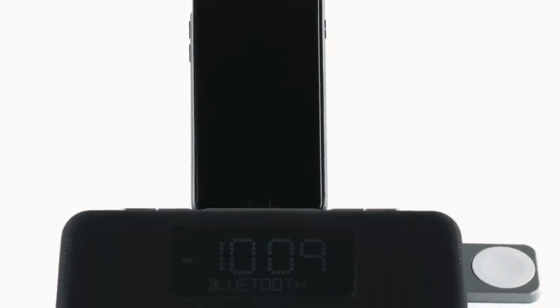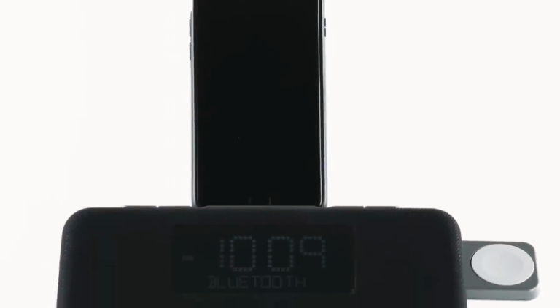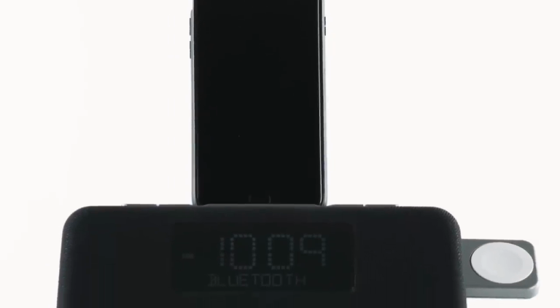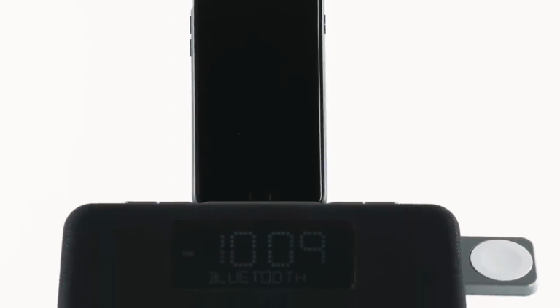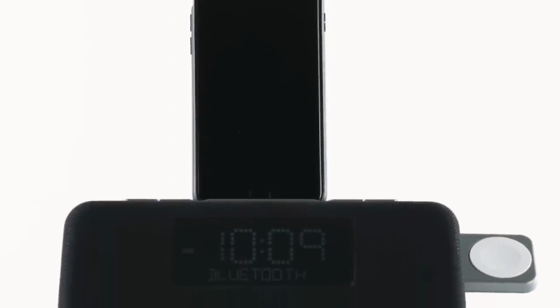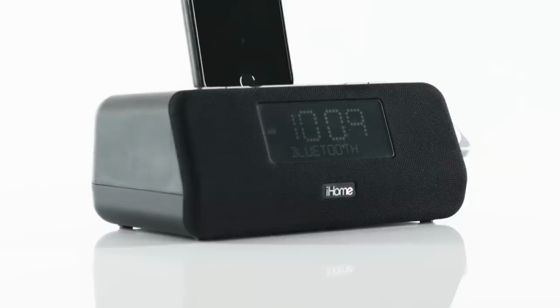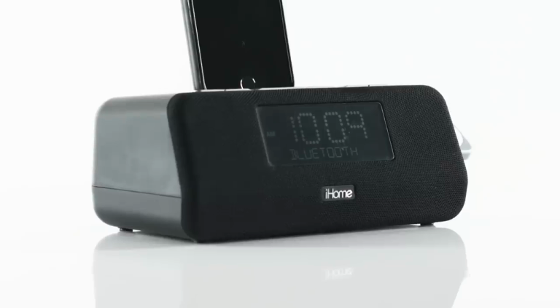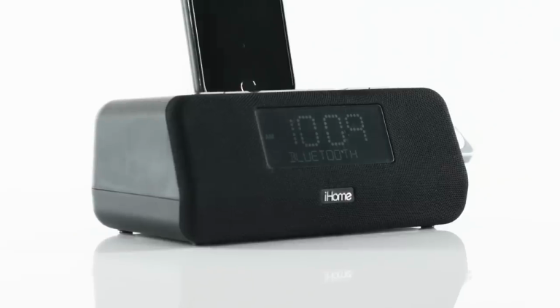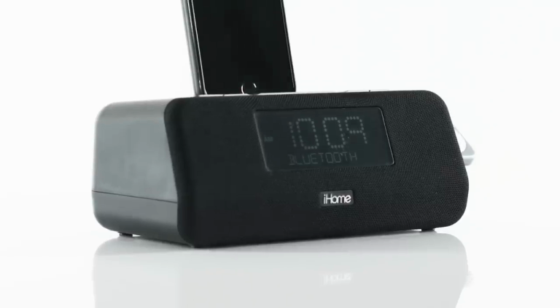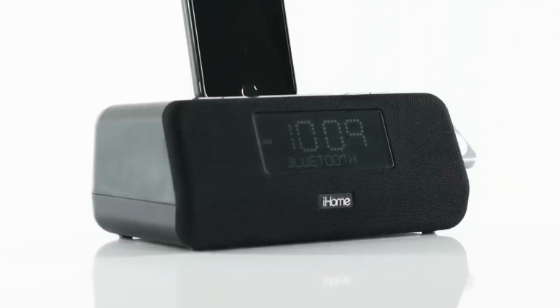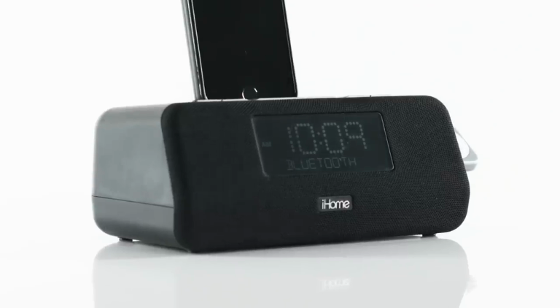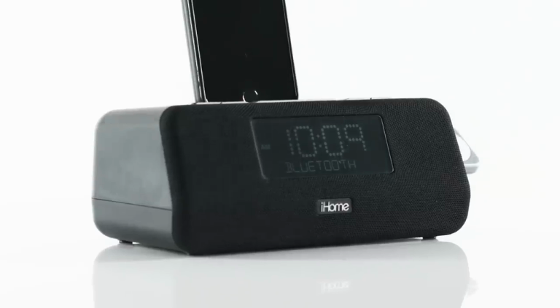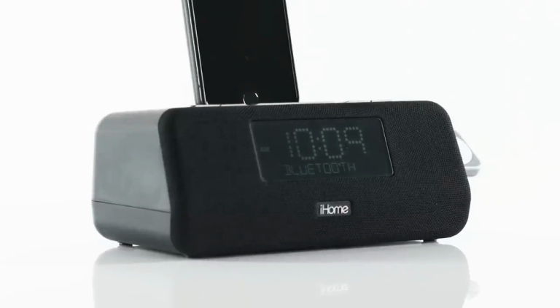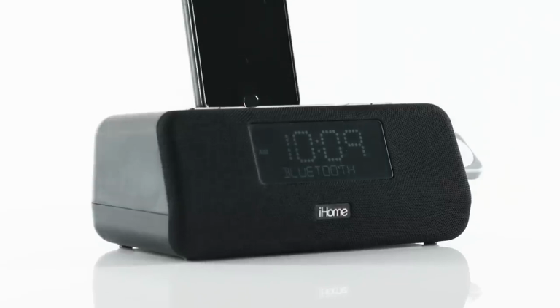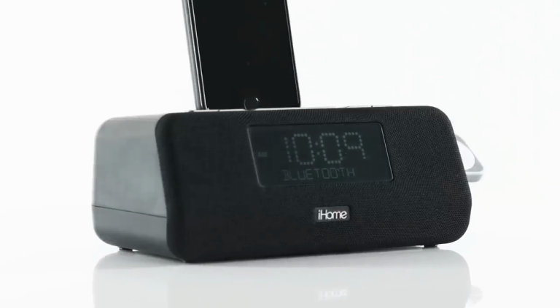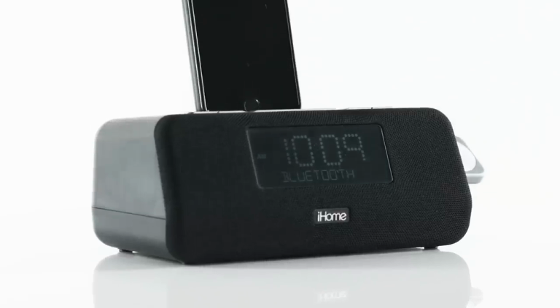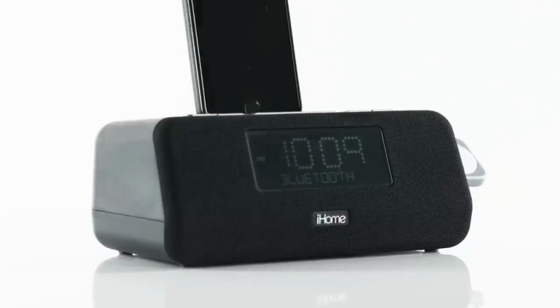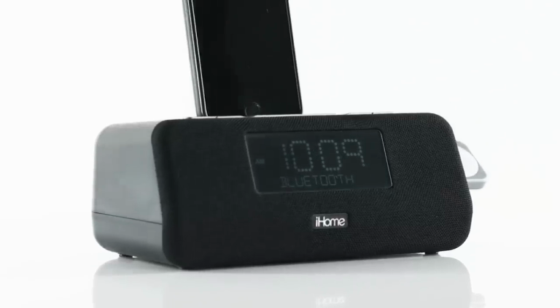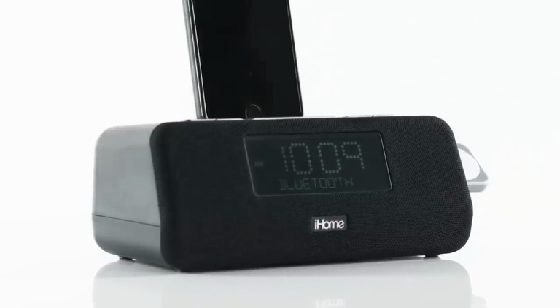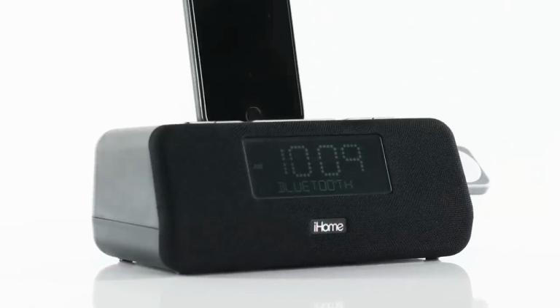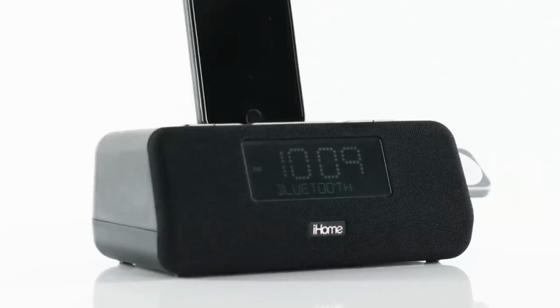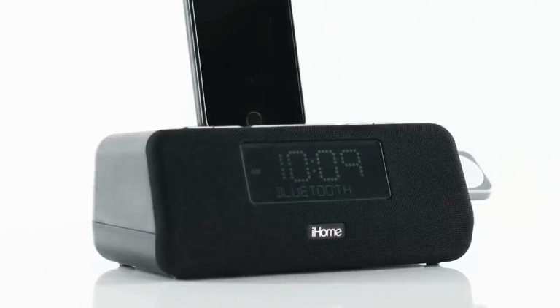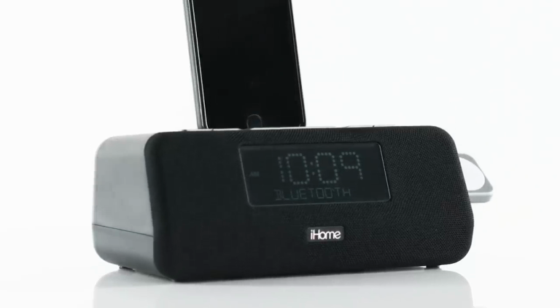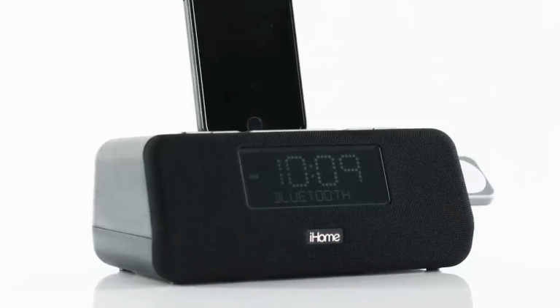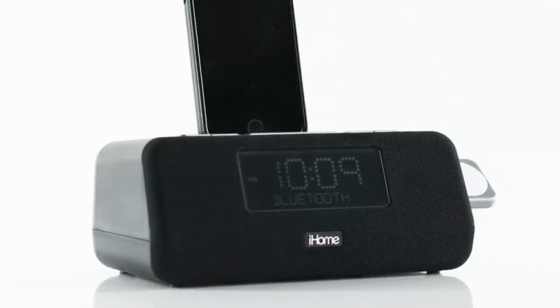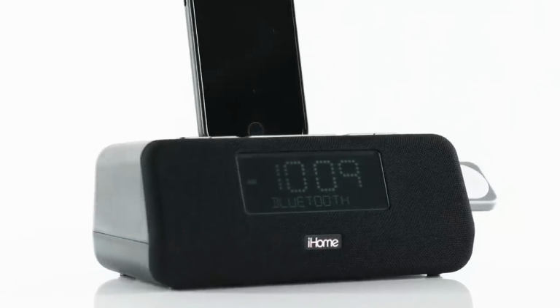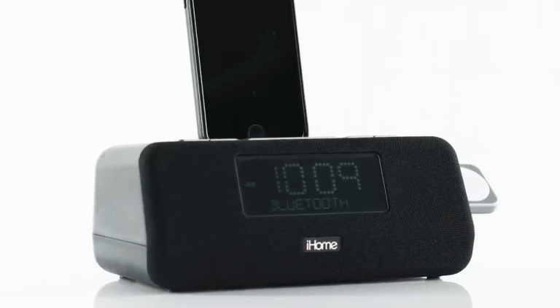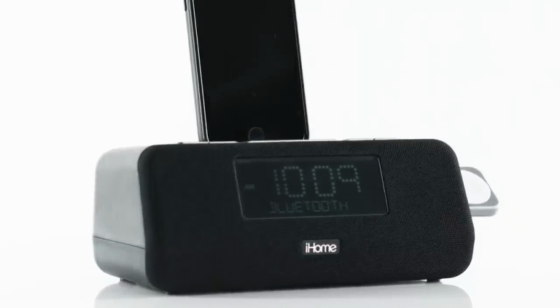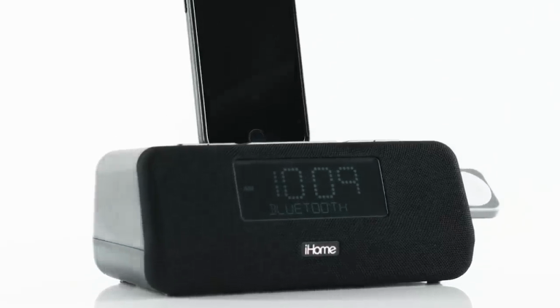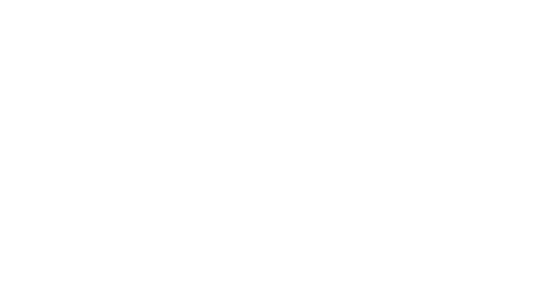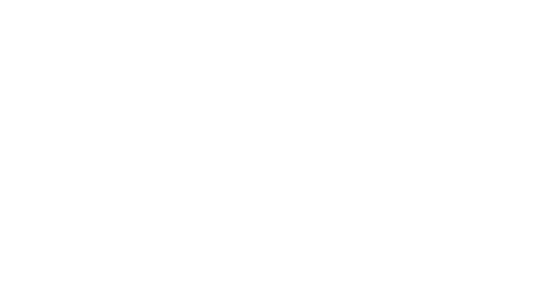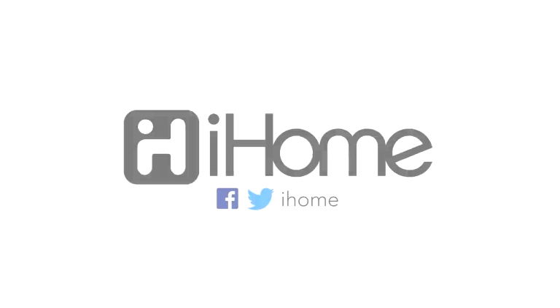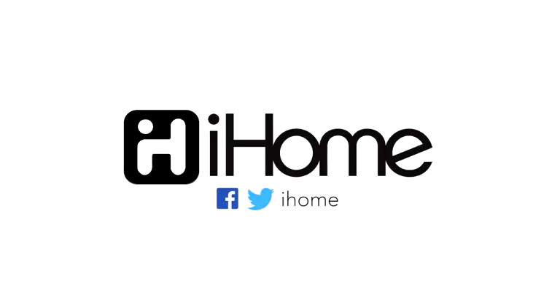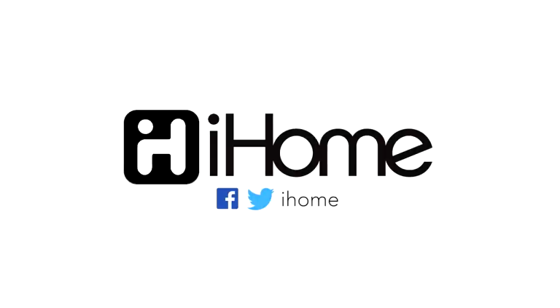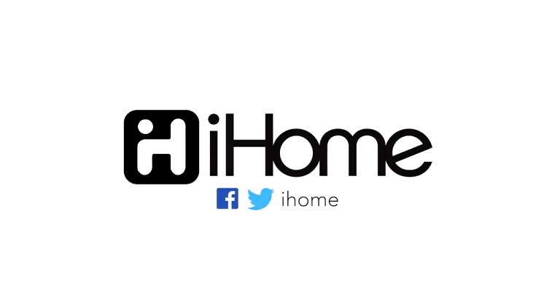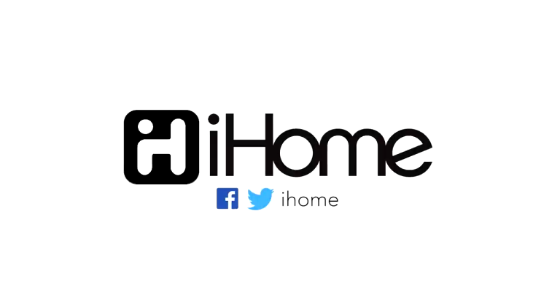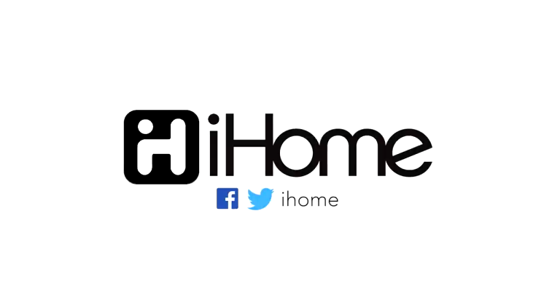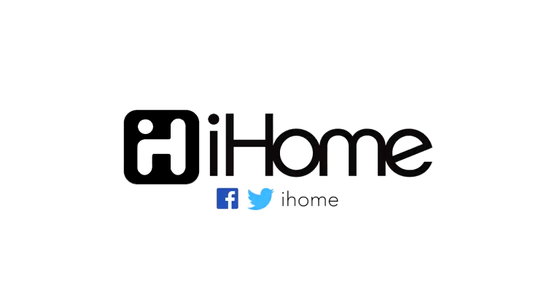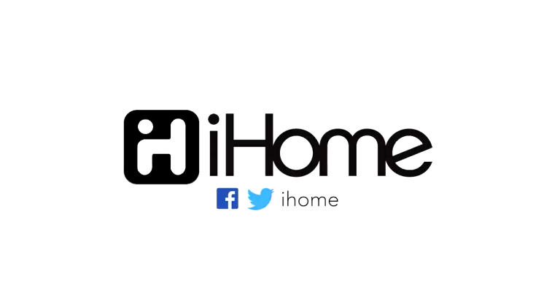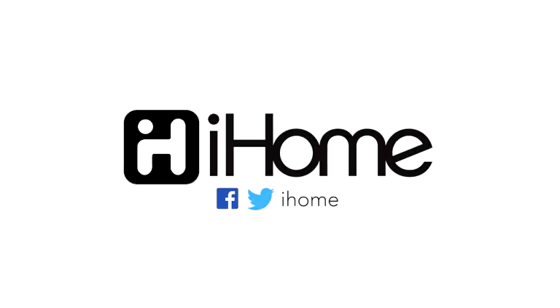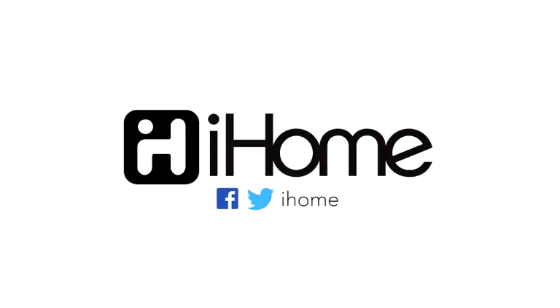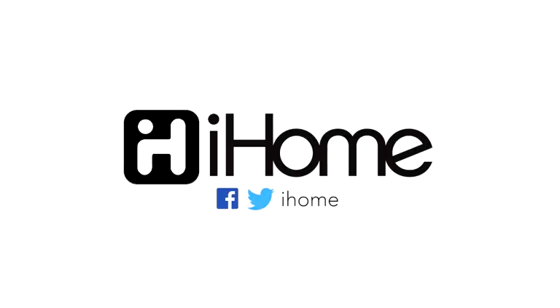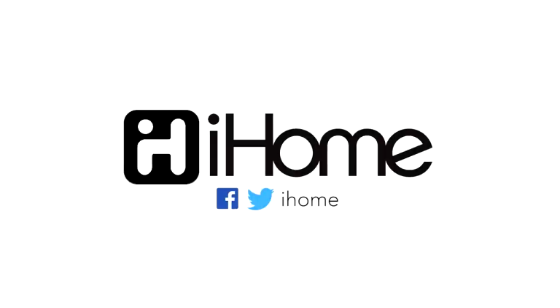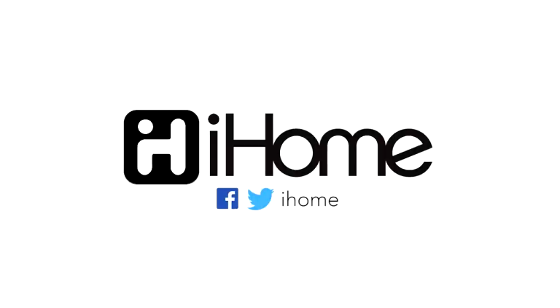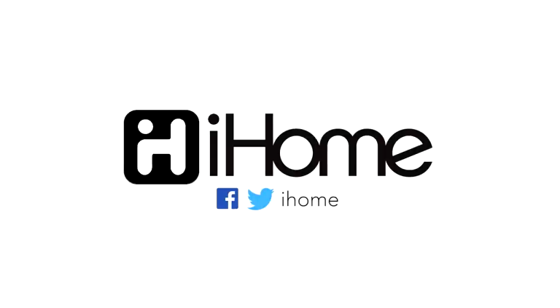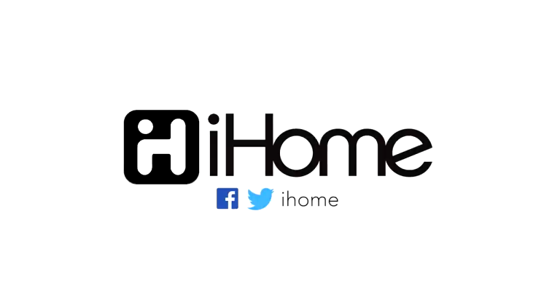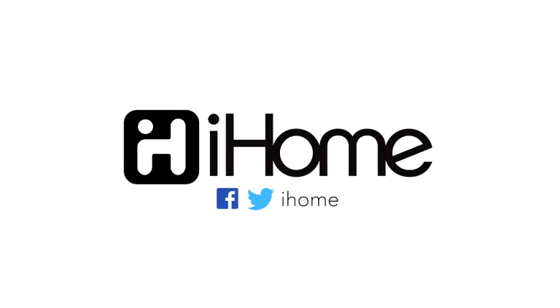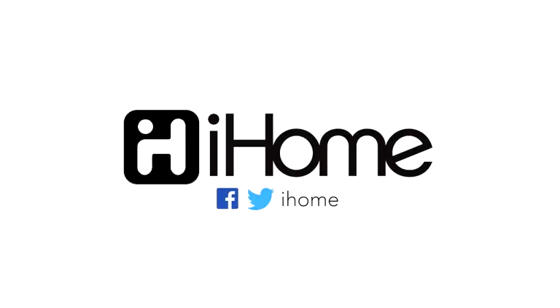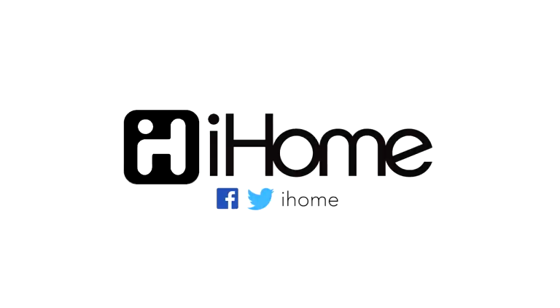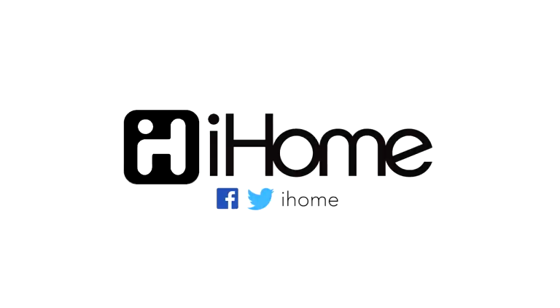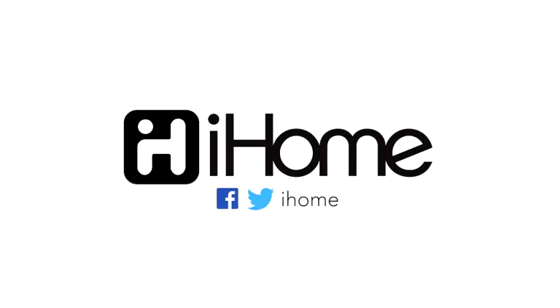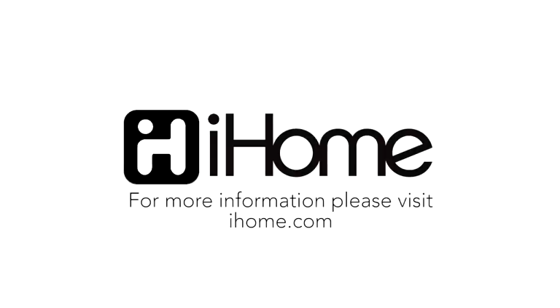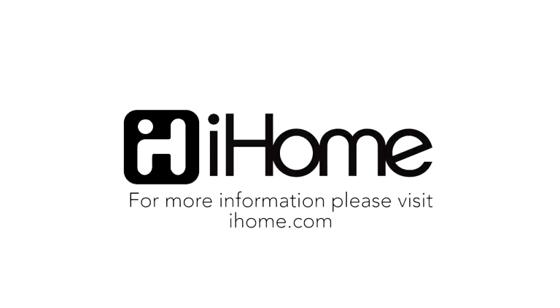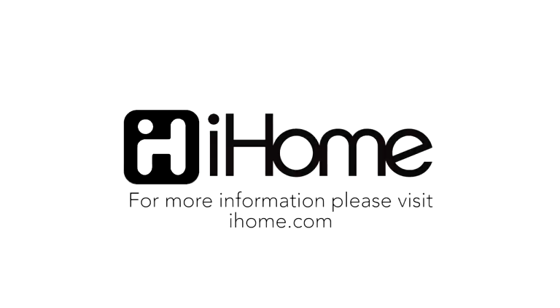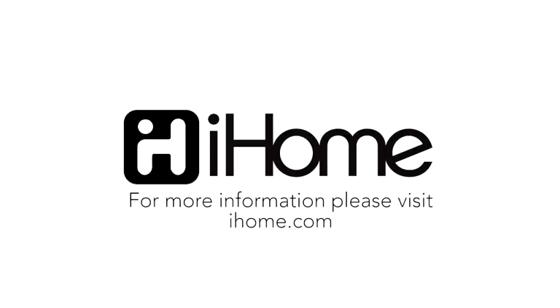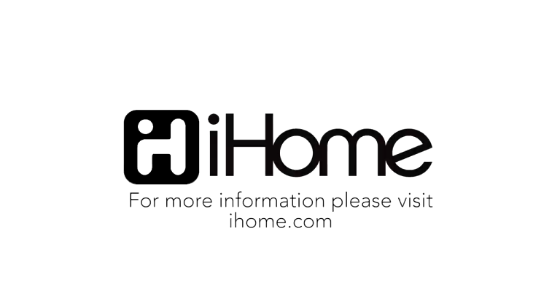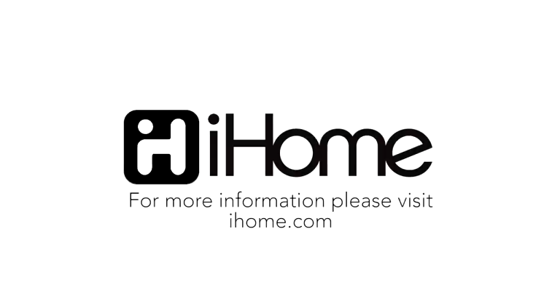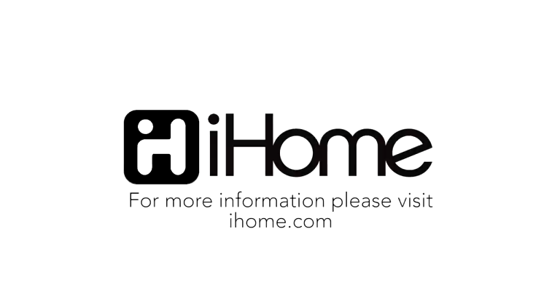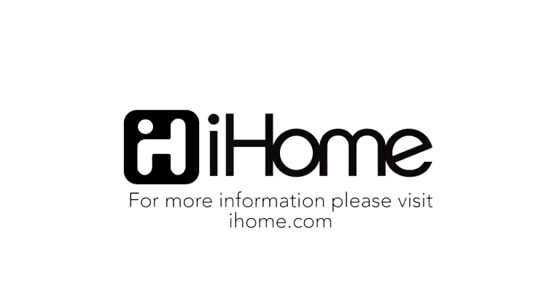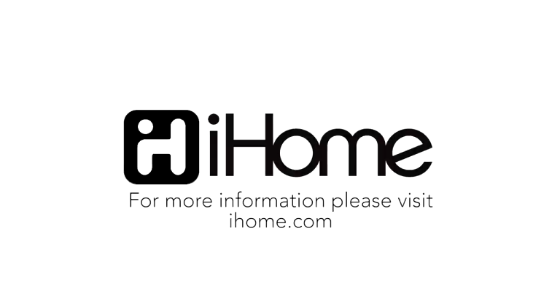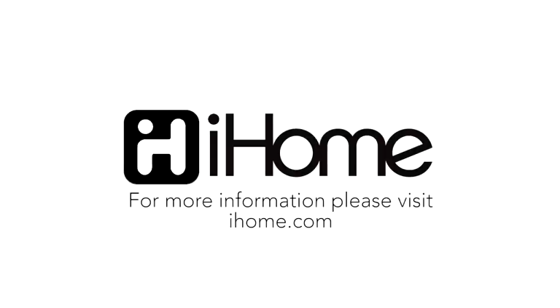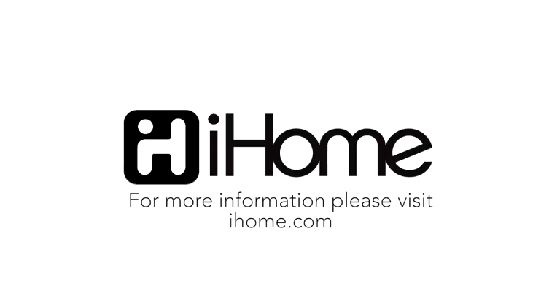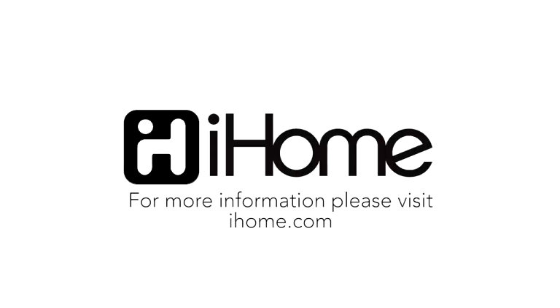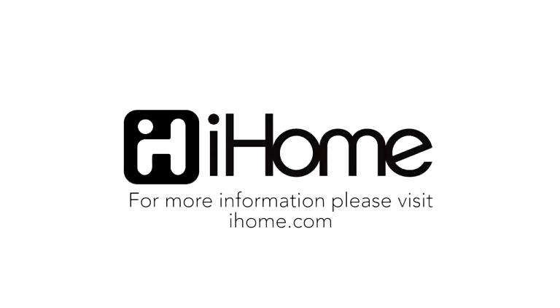With its sleek, compact design and larger-than-life sound, count on the IPL-WBT5 to keep you charged and ready for action.